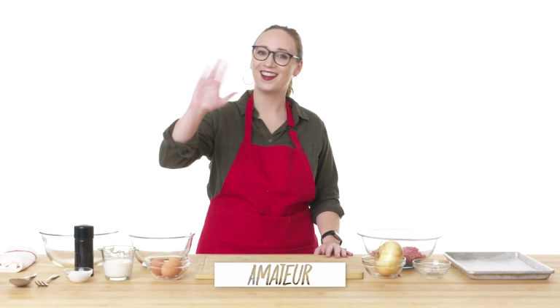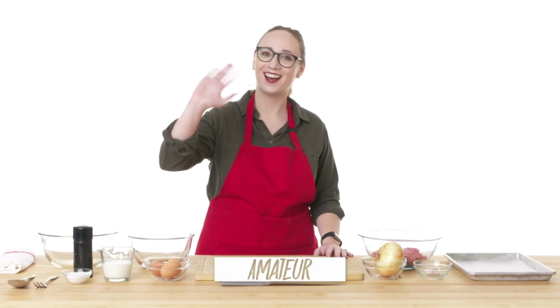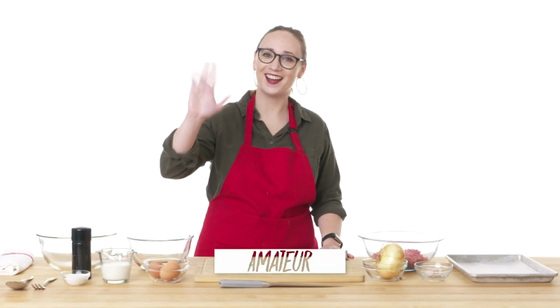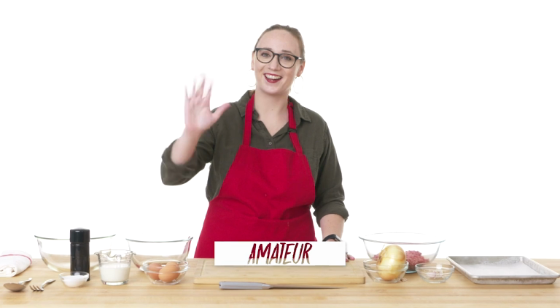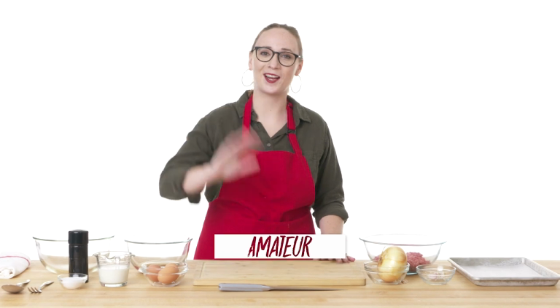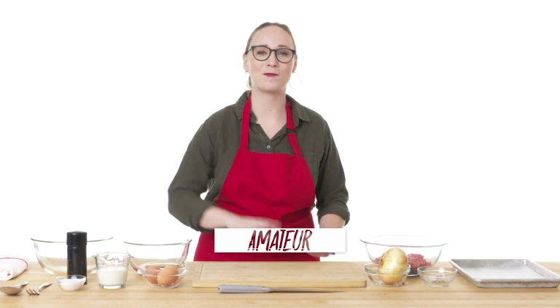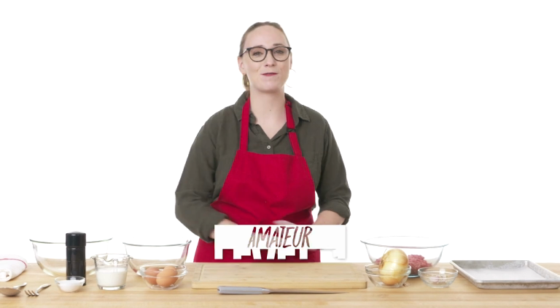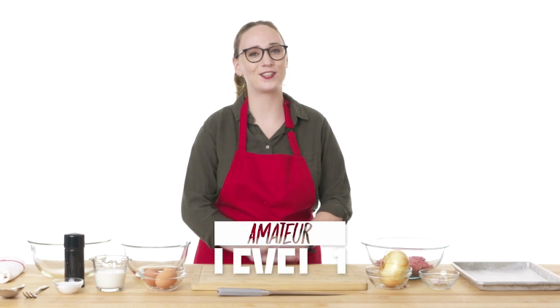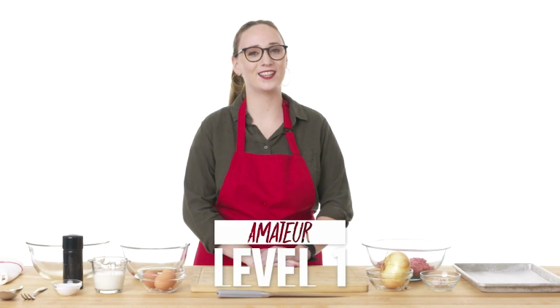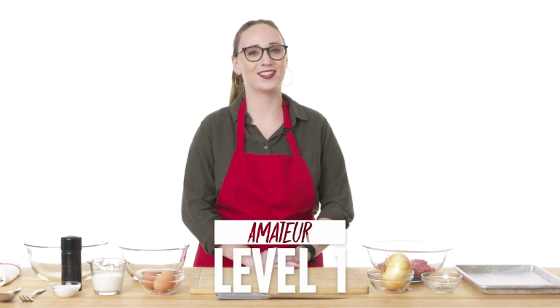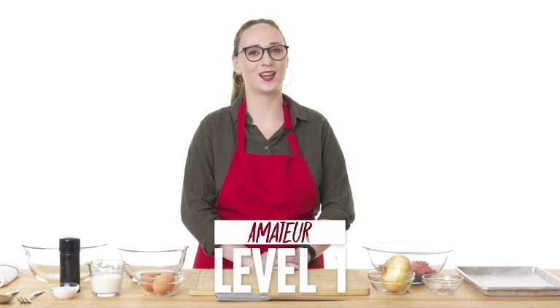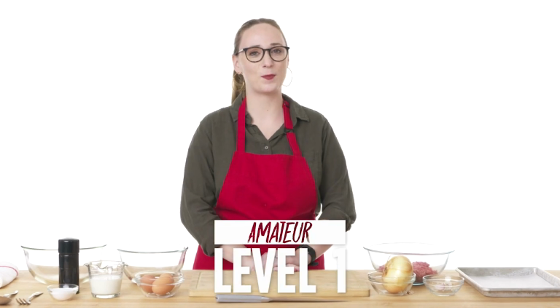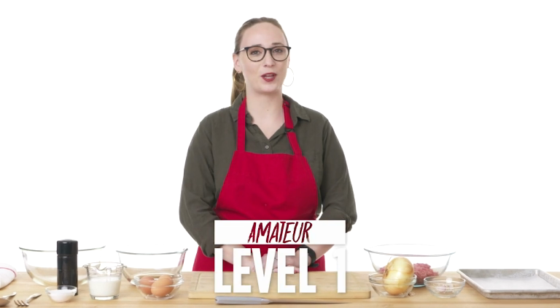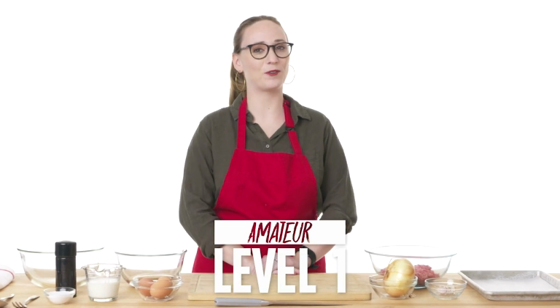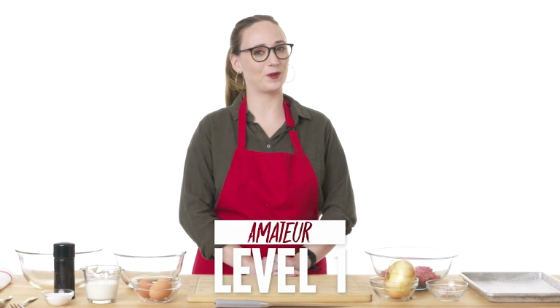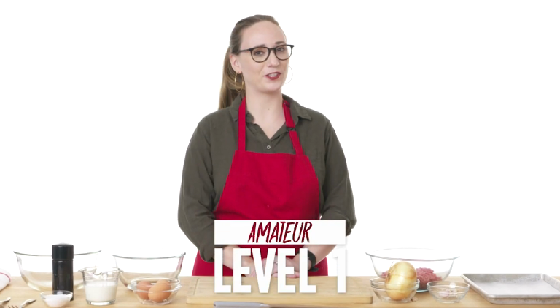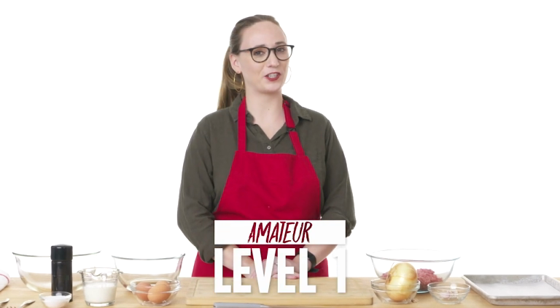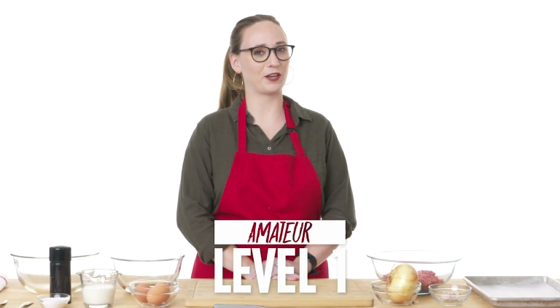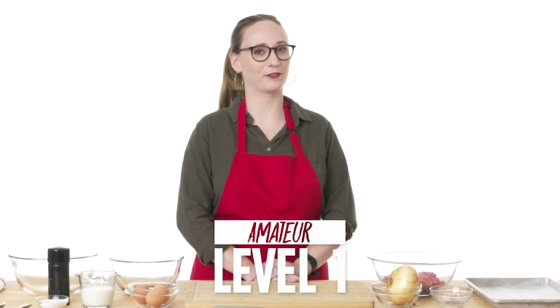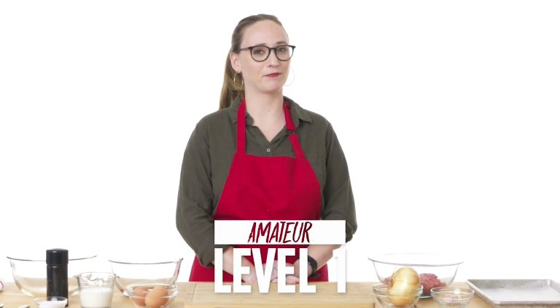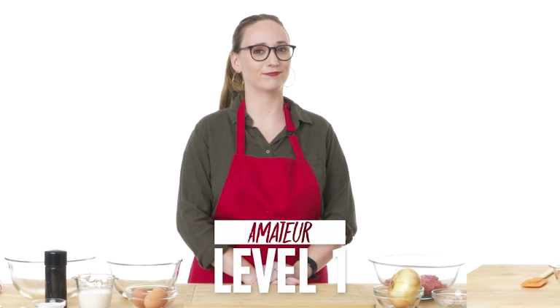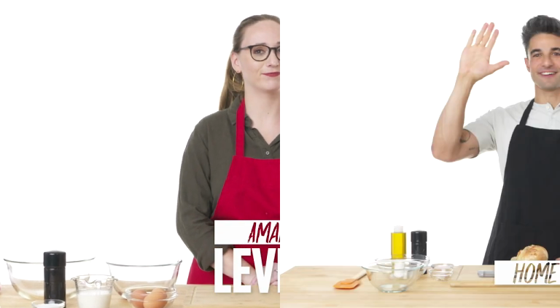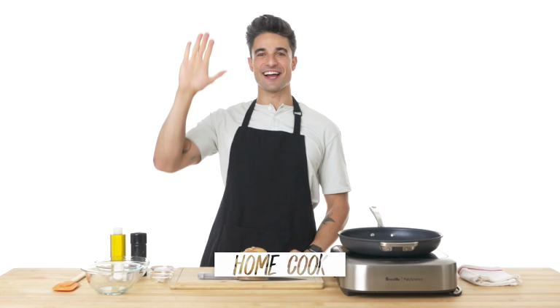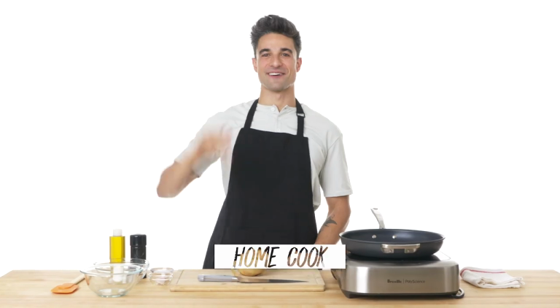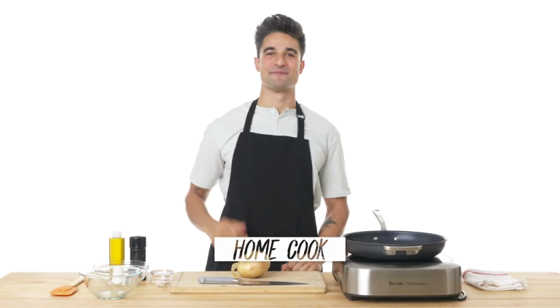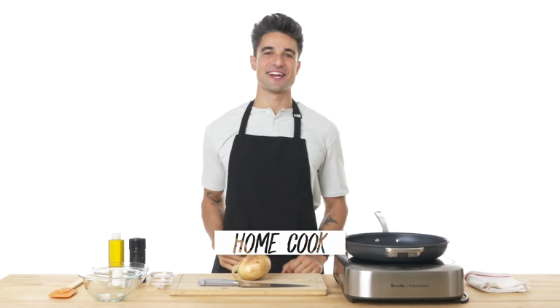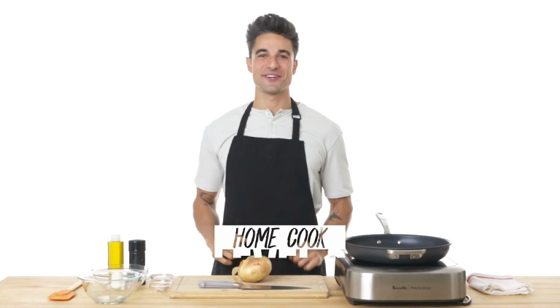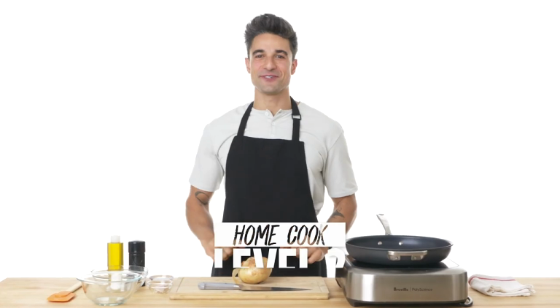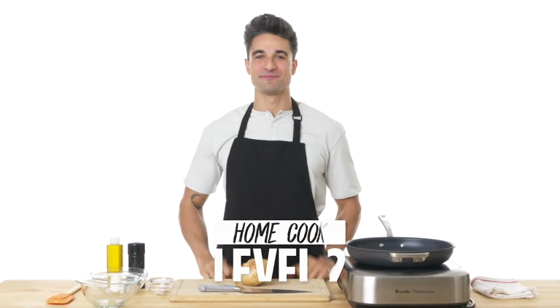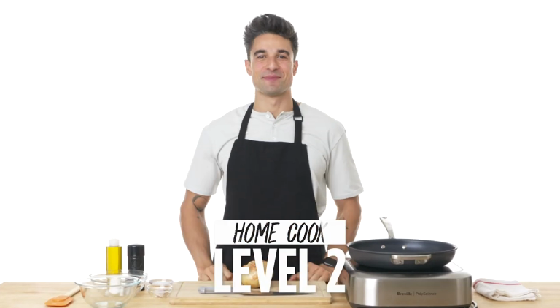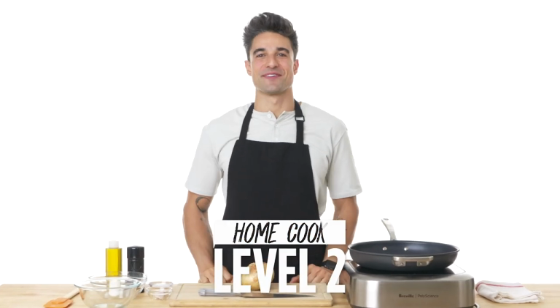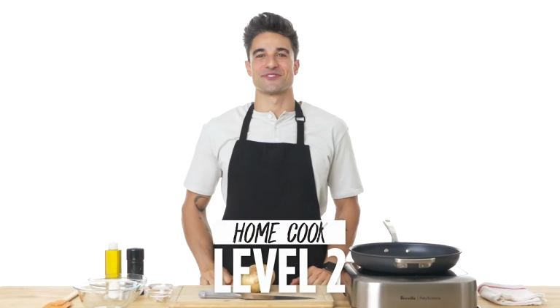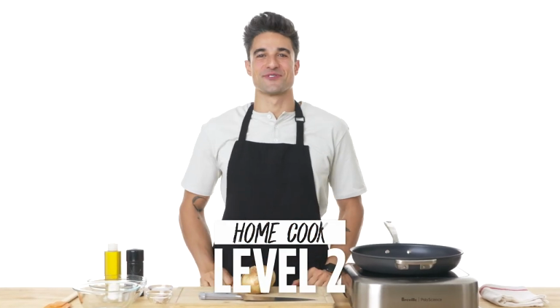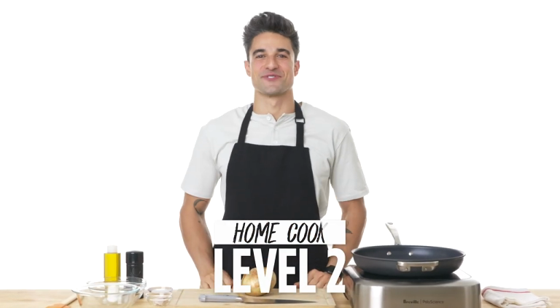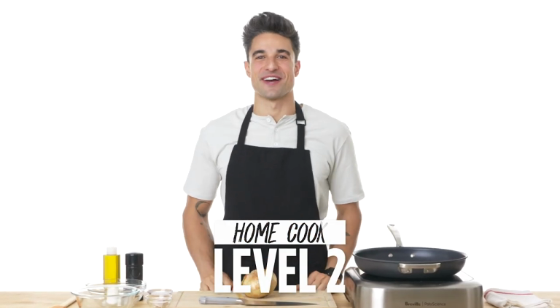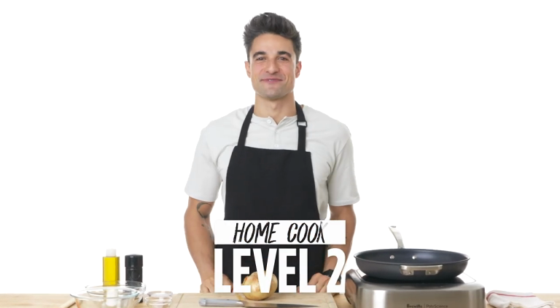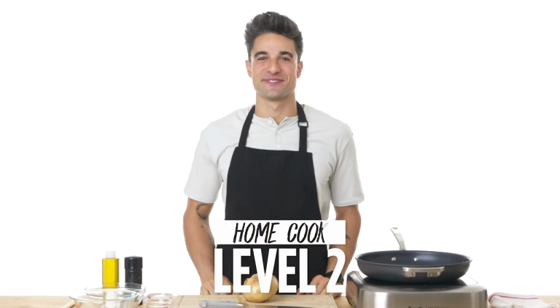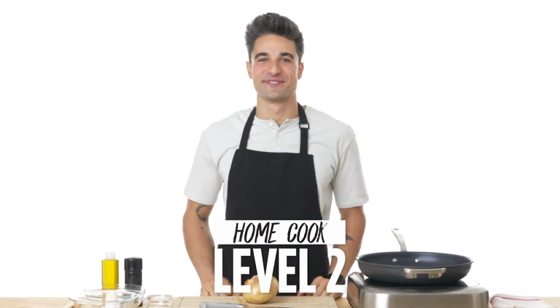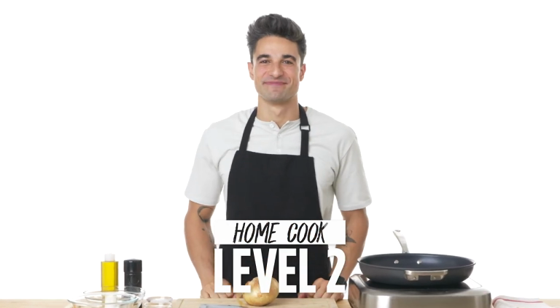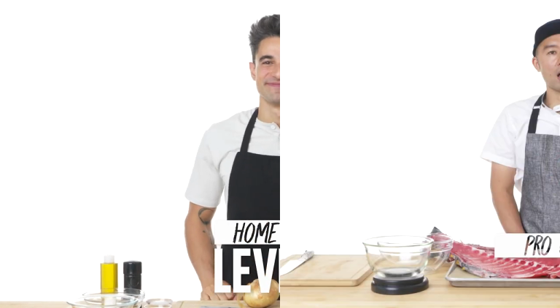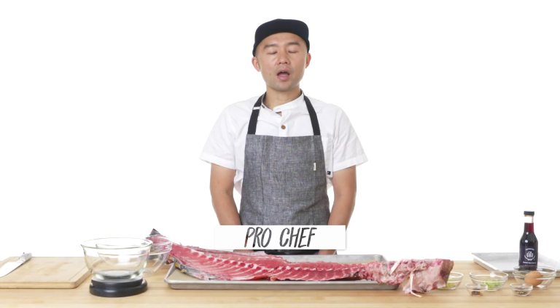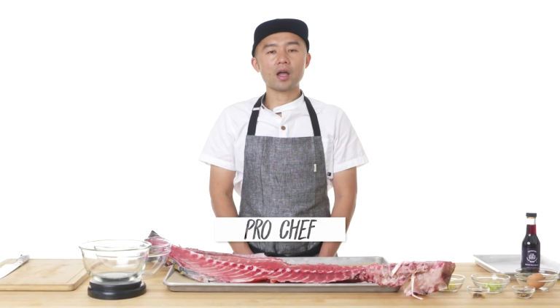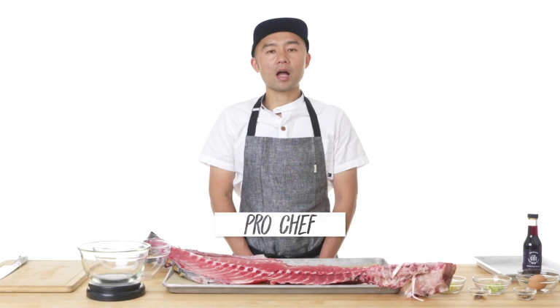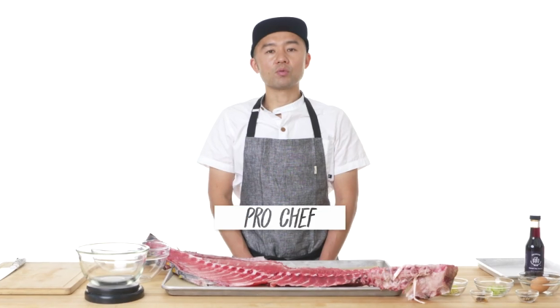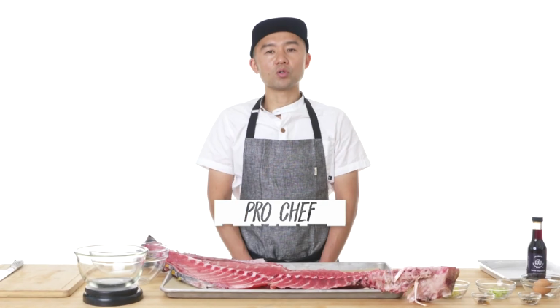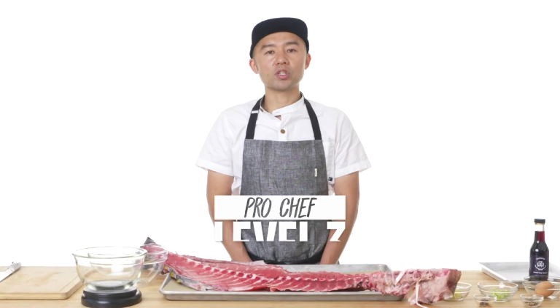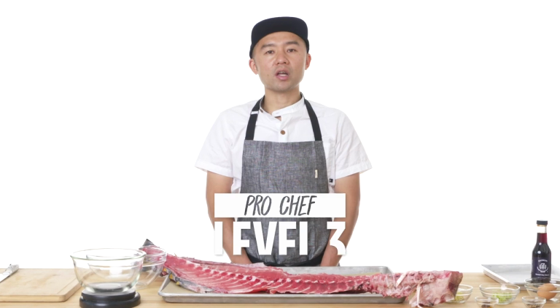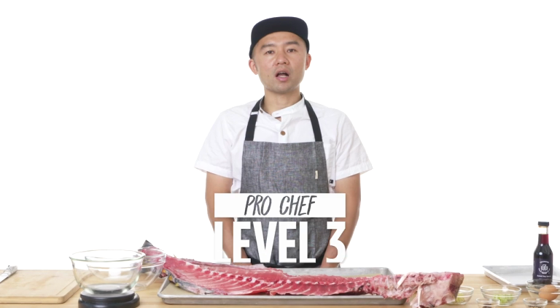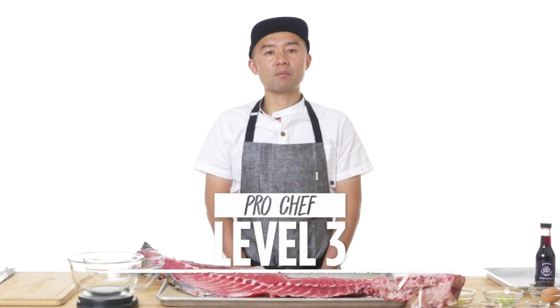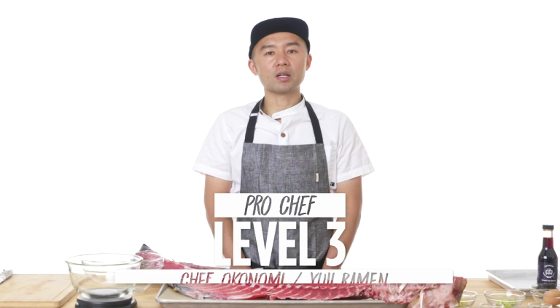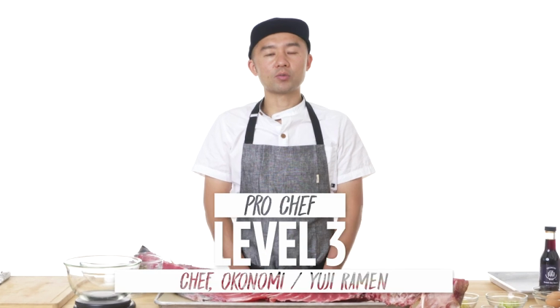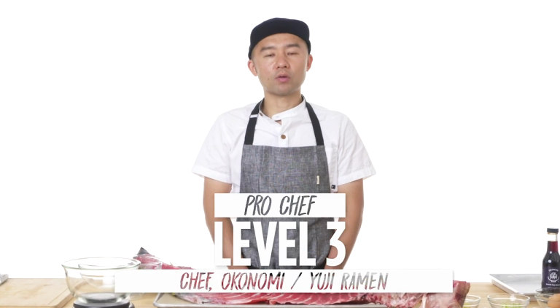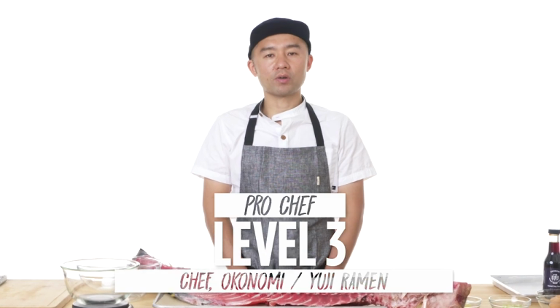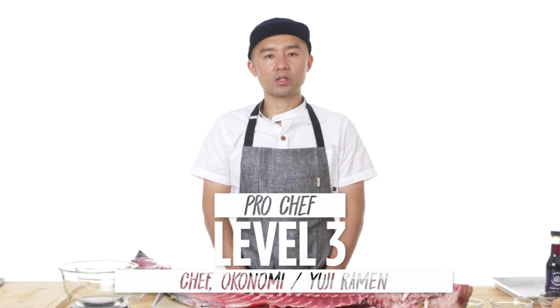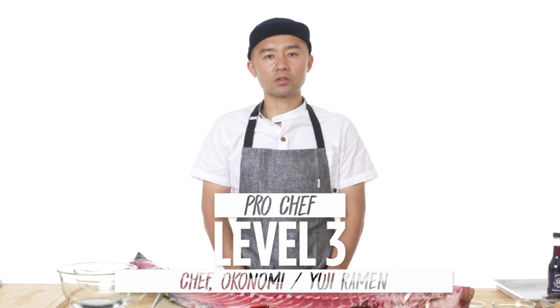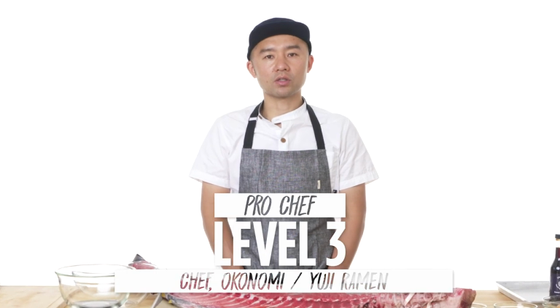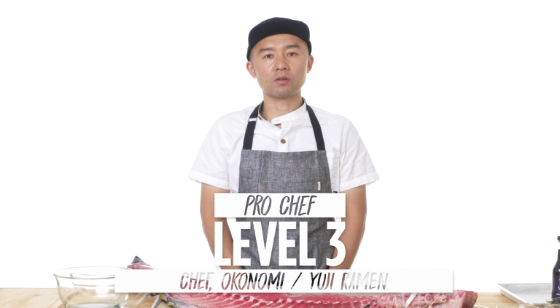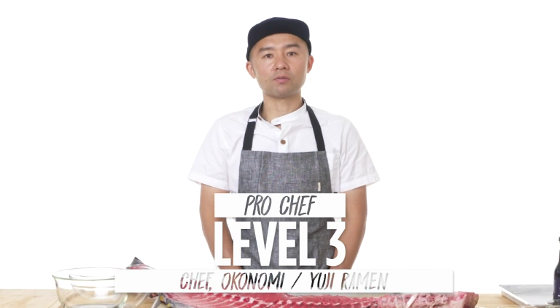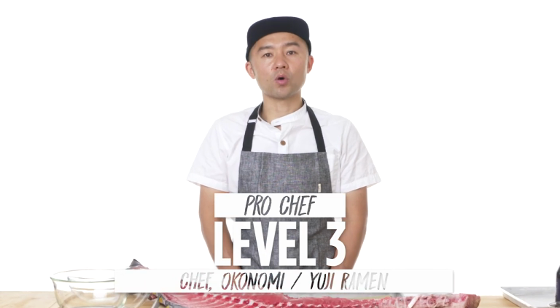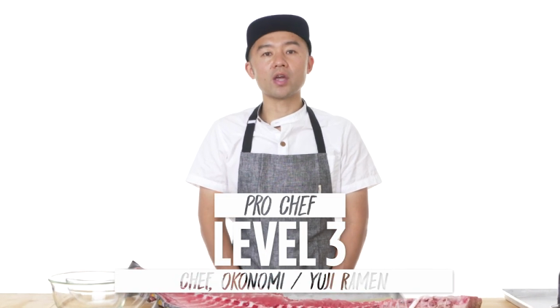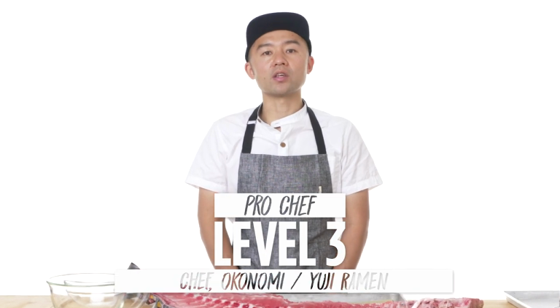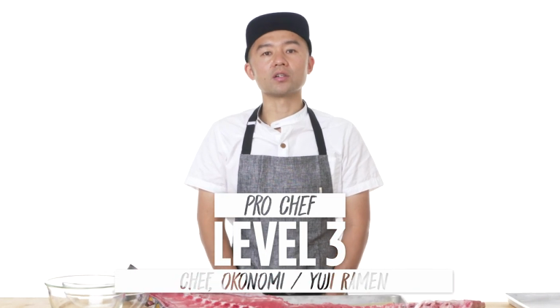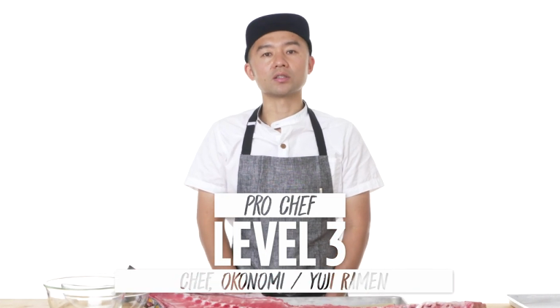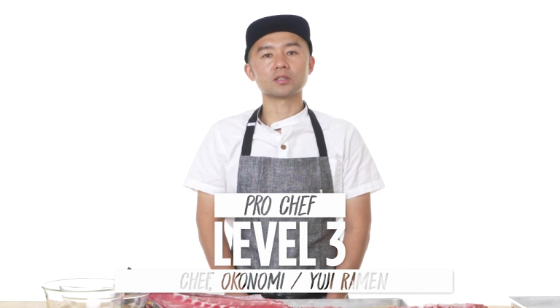Hi, I'm Emily, and I'm a level one chef. Hi, I'm Daniel, and I'm a level two chef. Hi, I'm Yuji. I've been a professional chef for eight years.